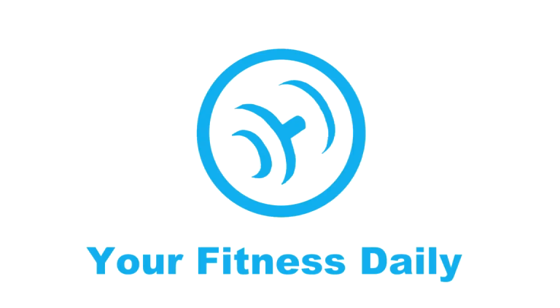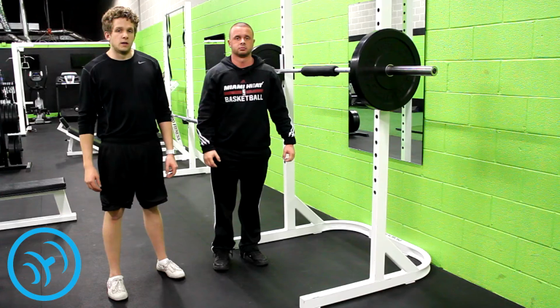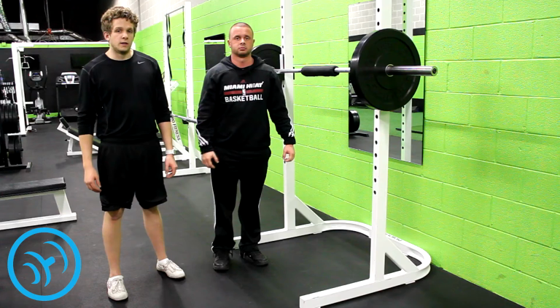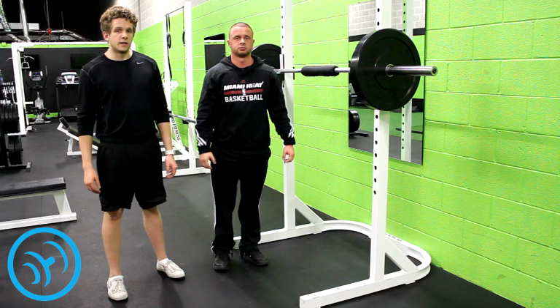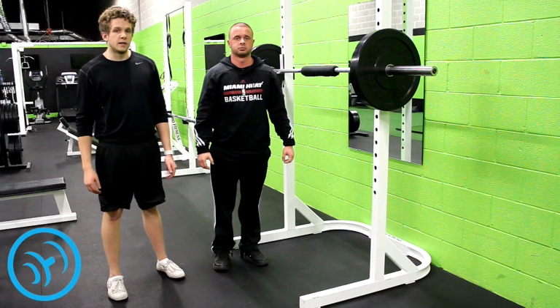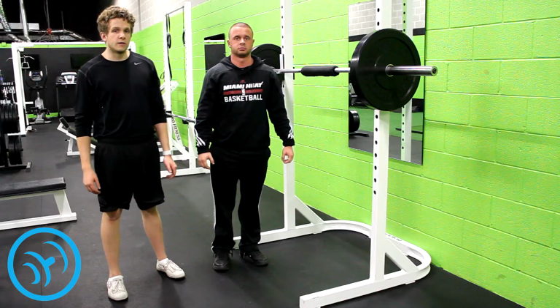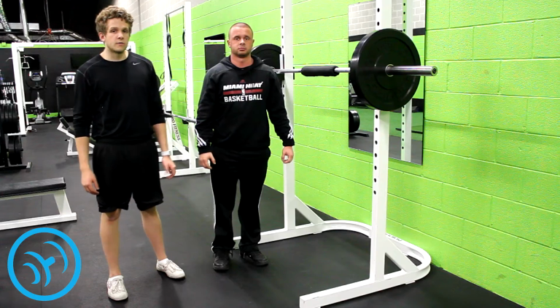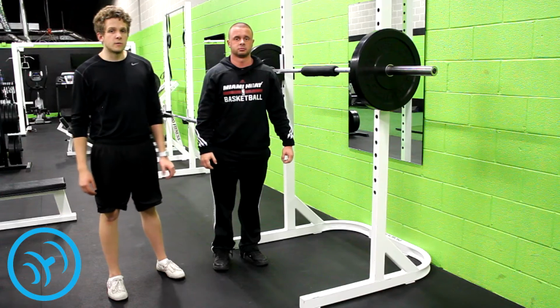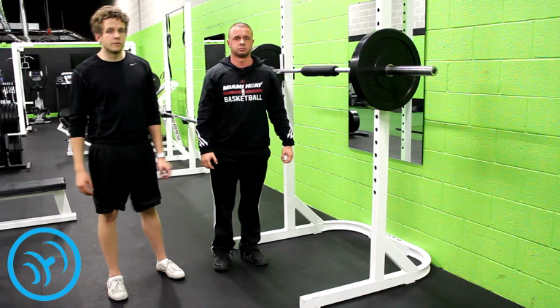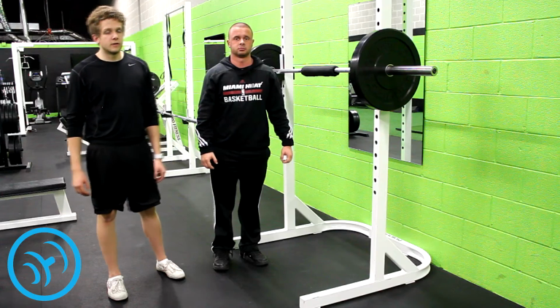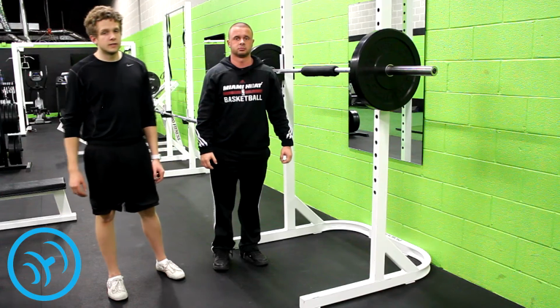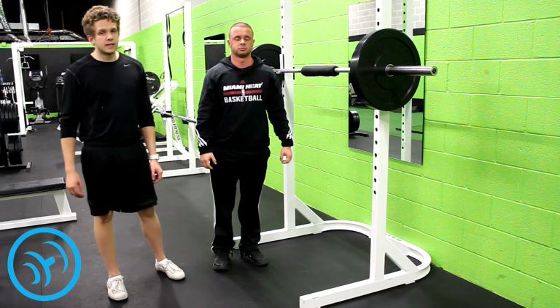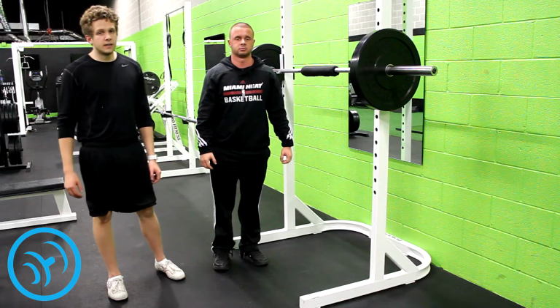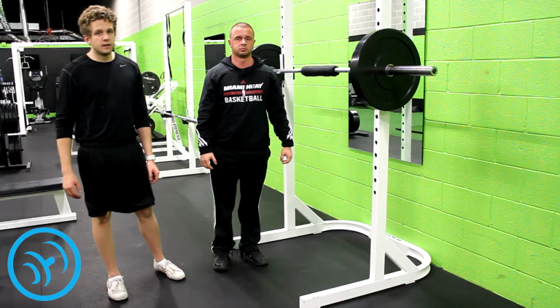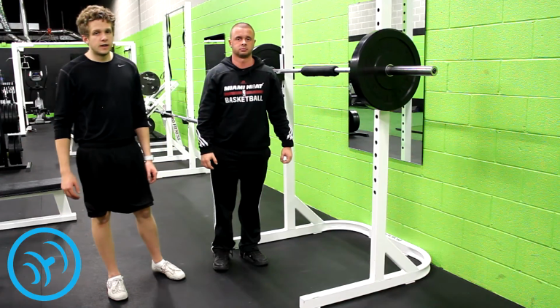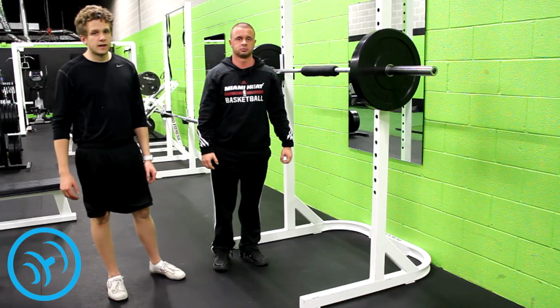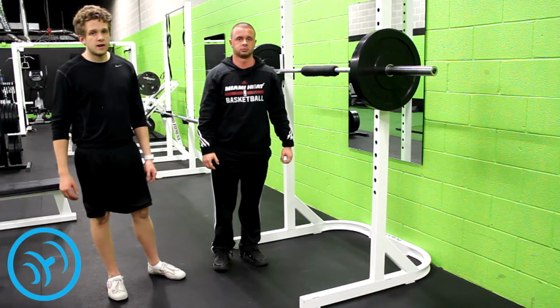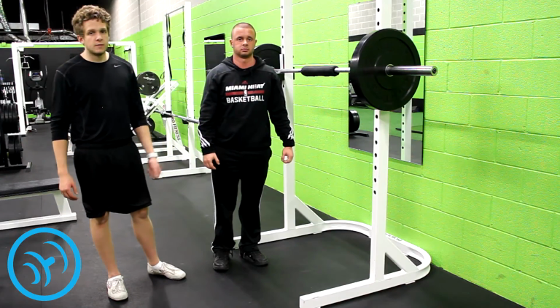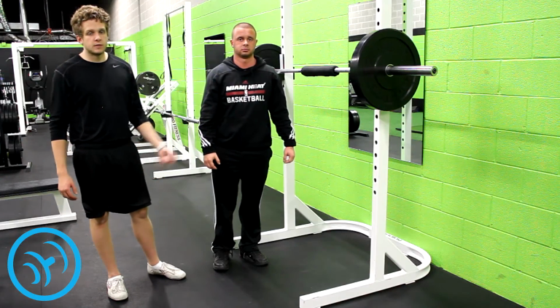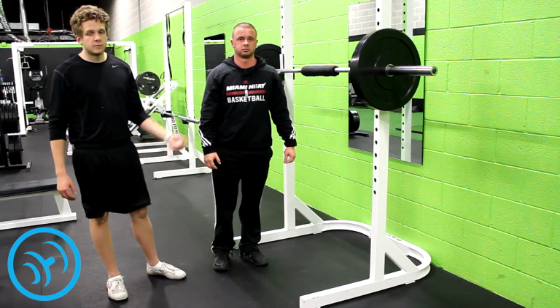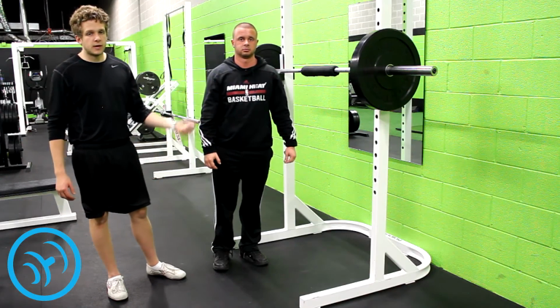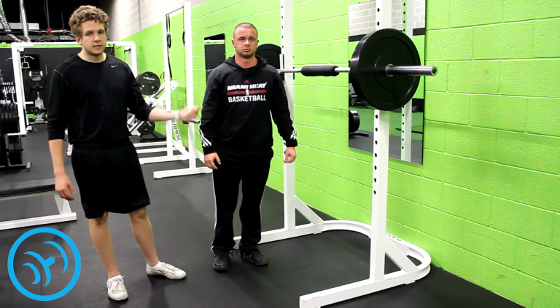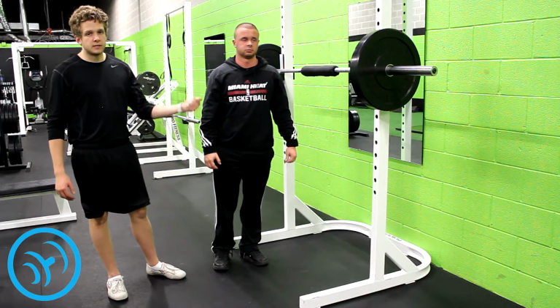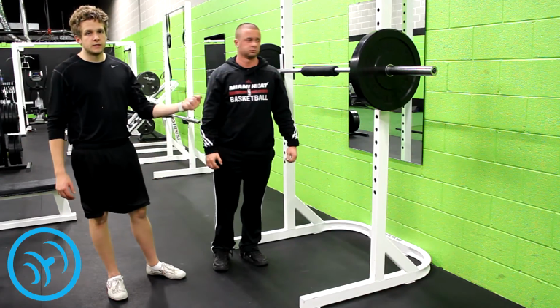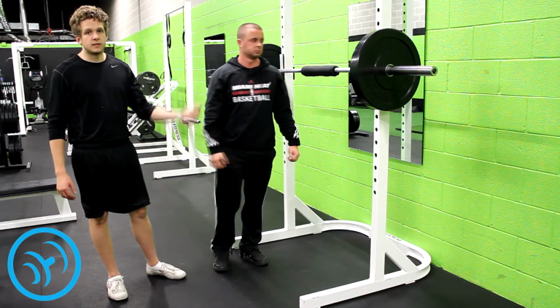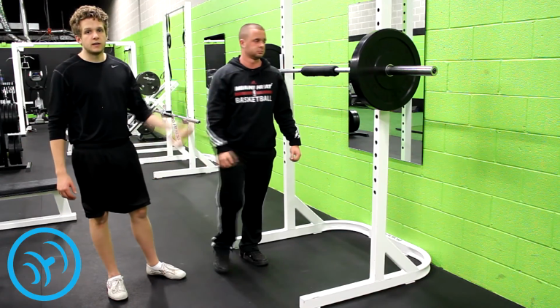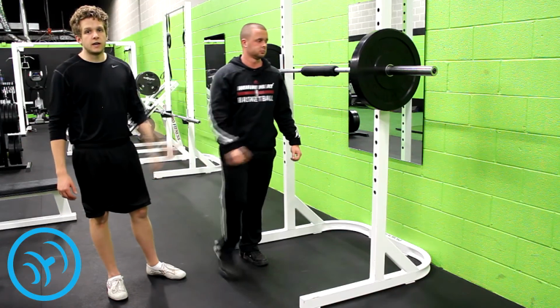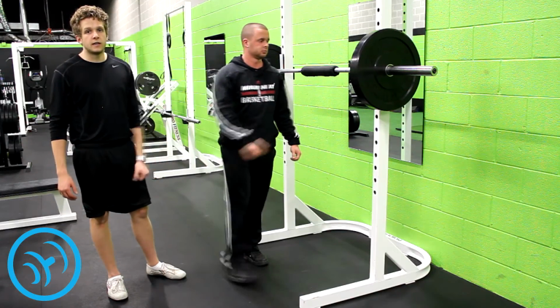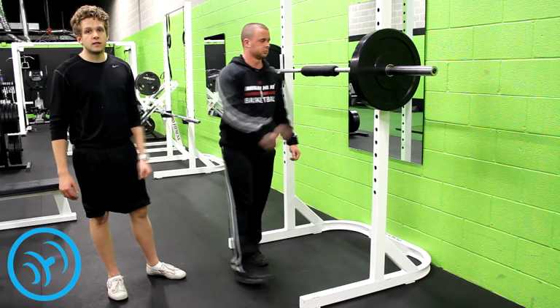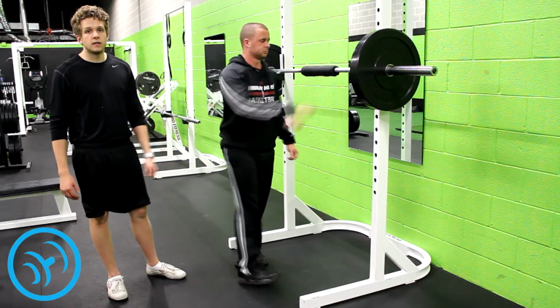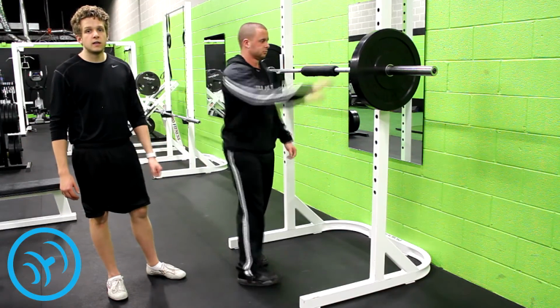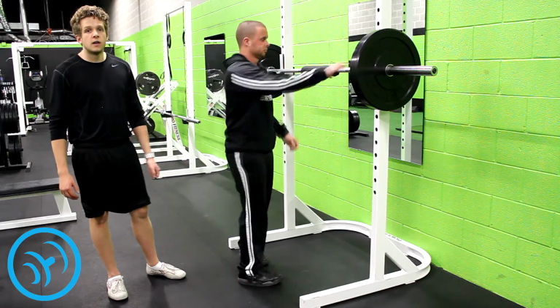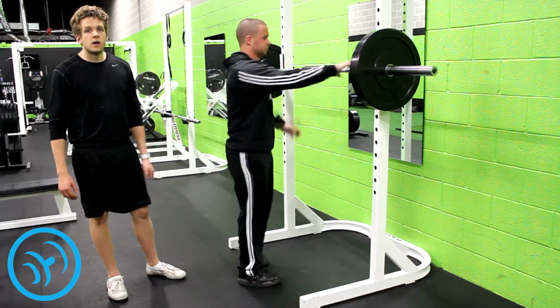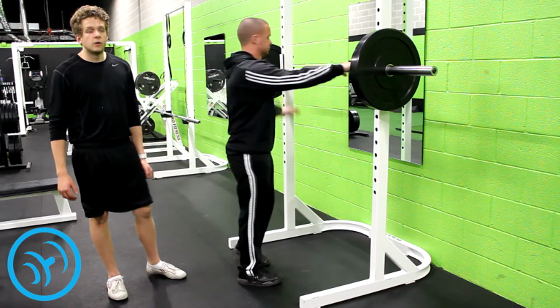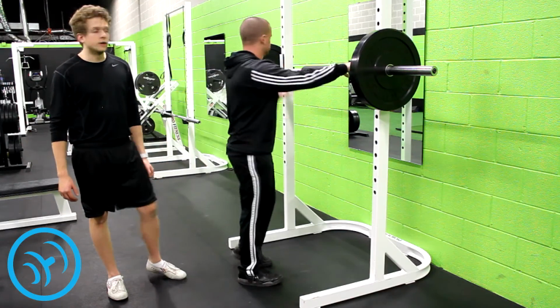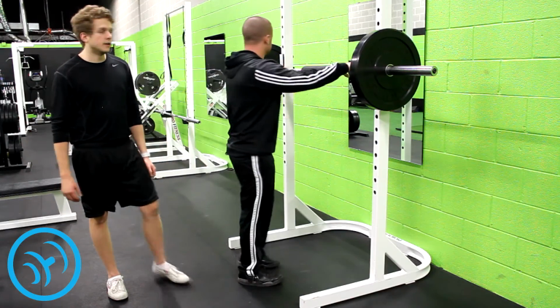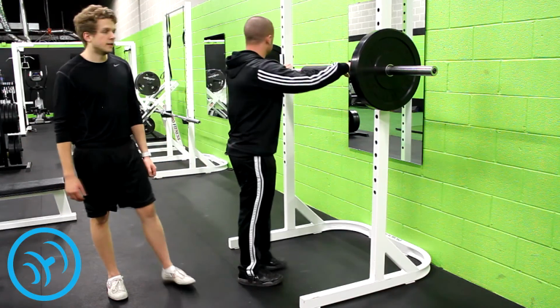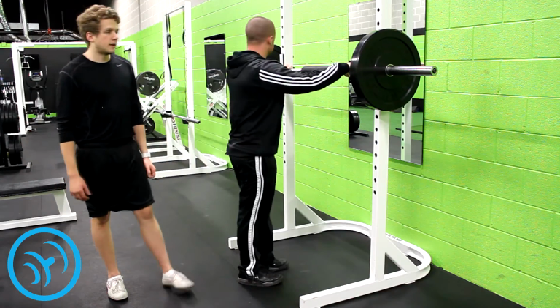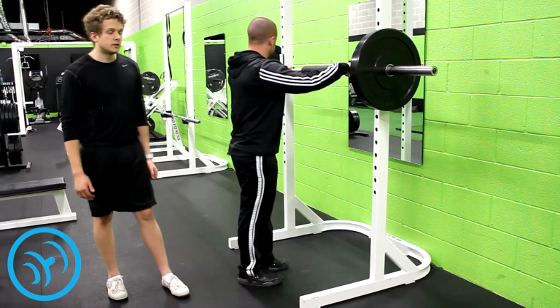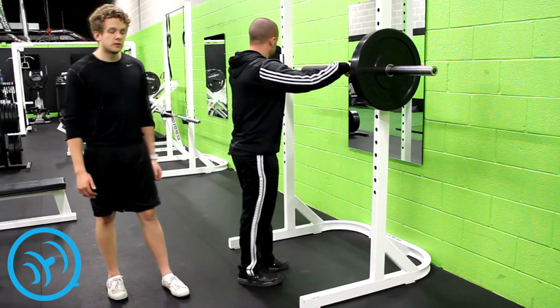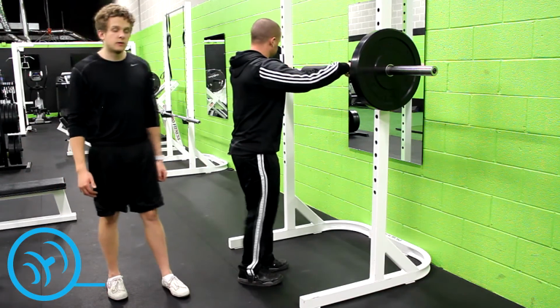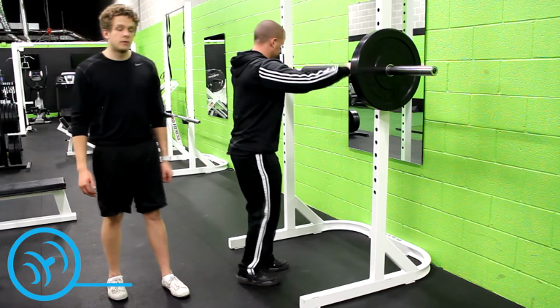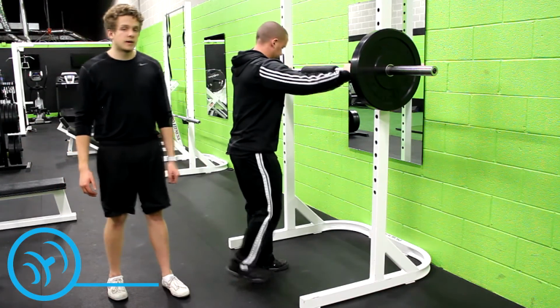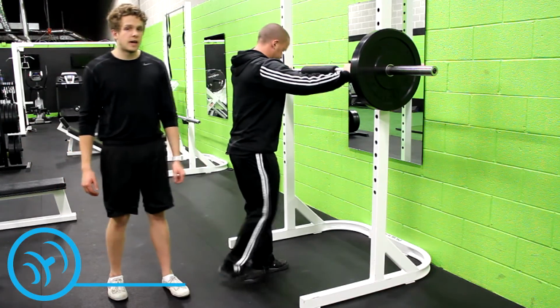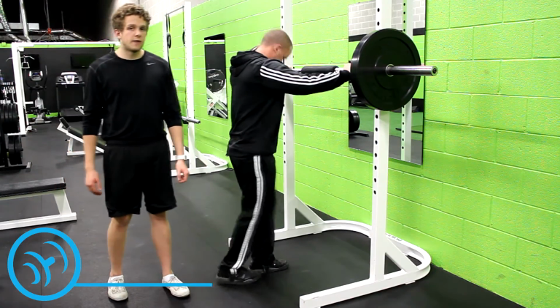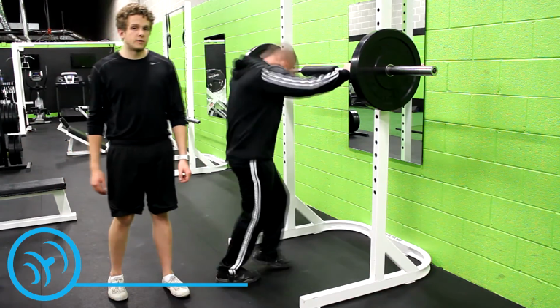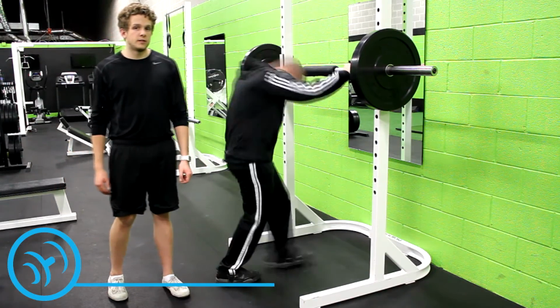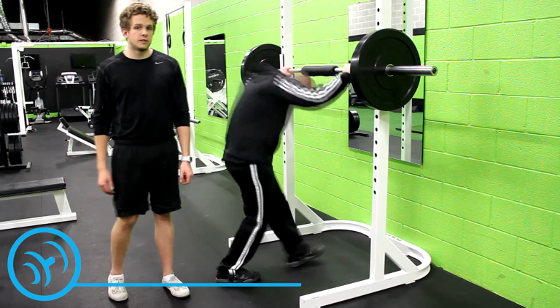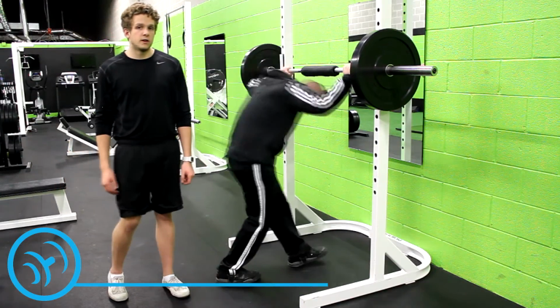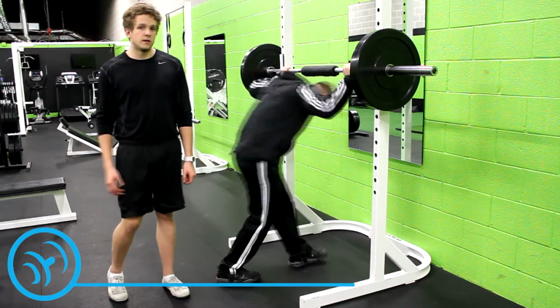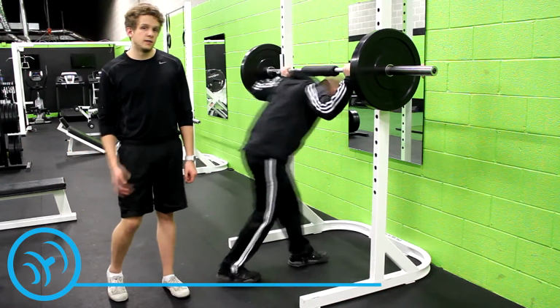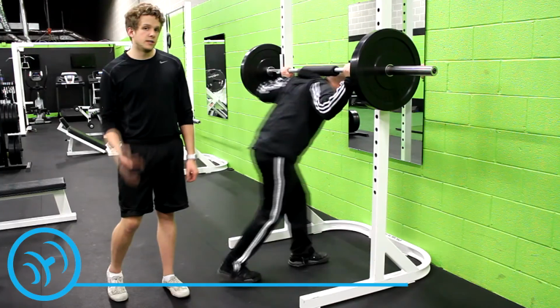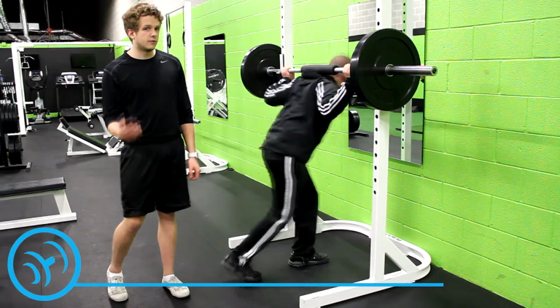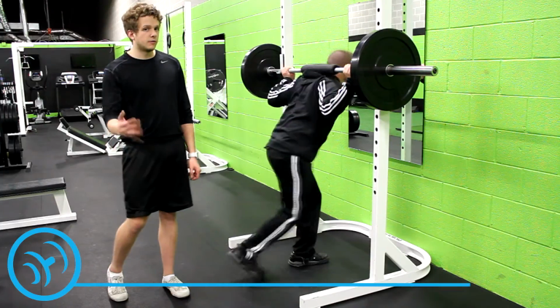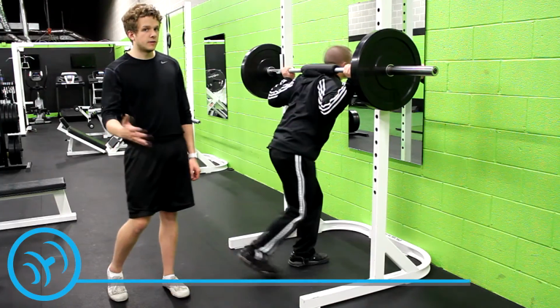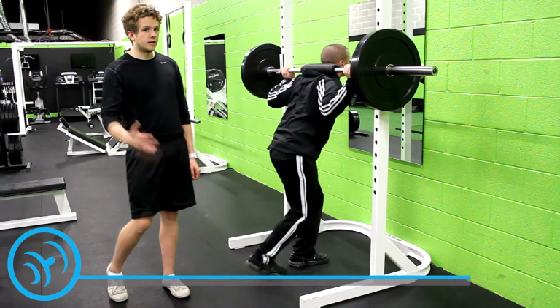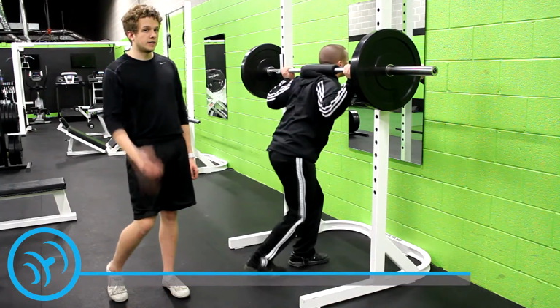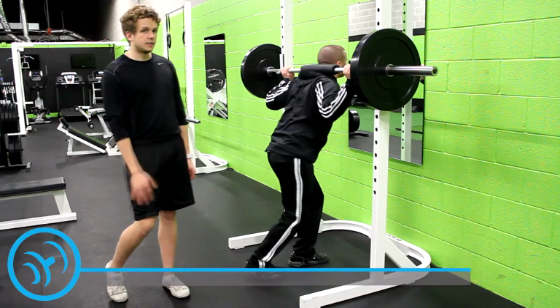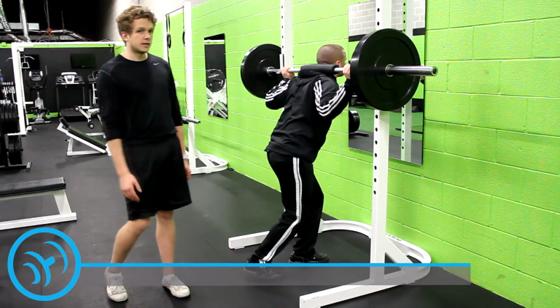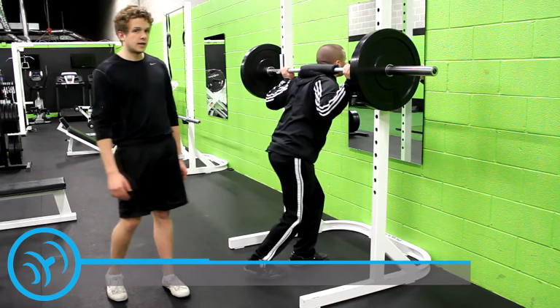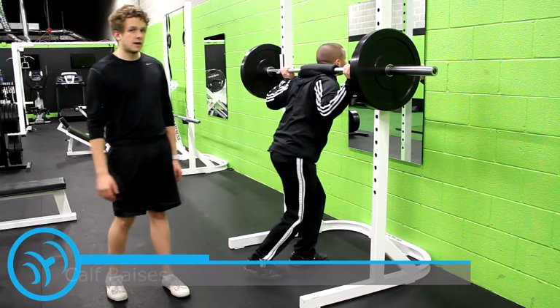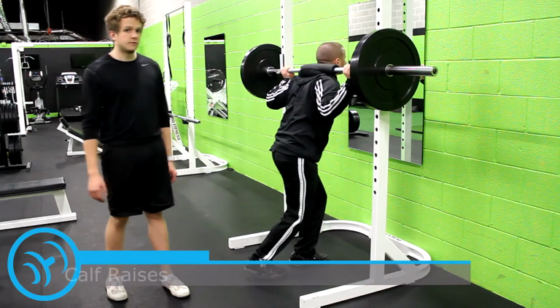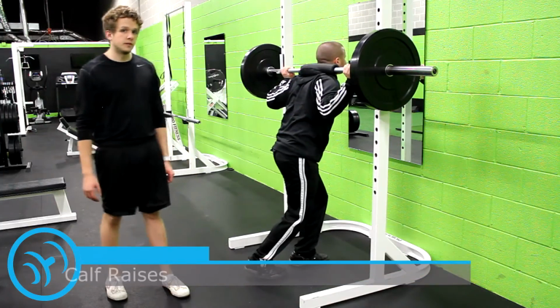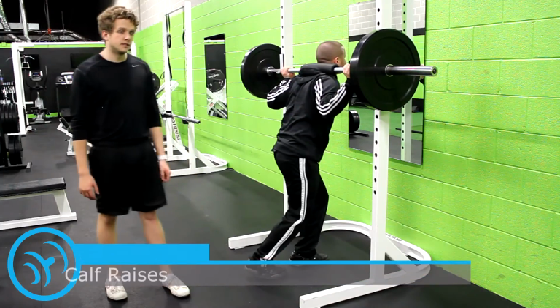Nick here from yourfitnessdaily.com. This is my assistant Anthony. We're here to demonstrate what calf raises are and the different variations on calf raises.